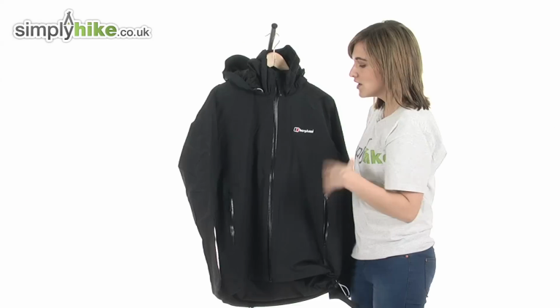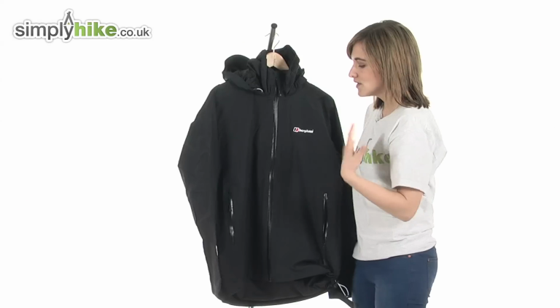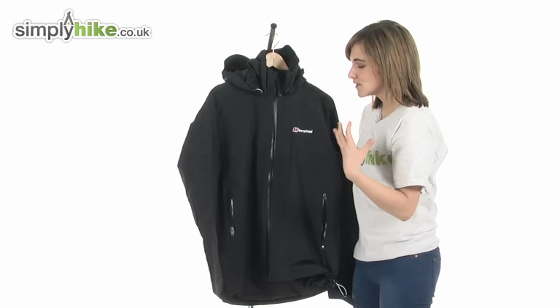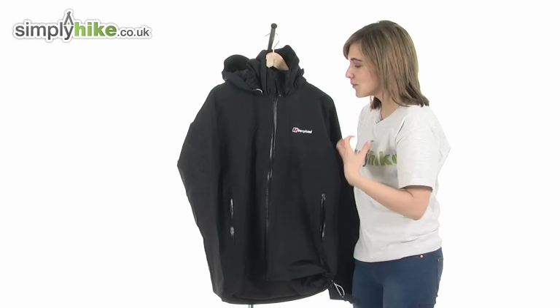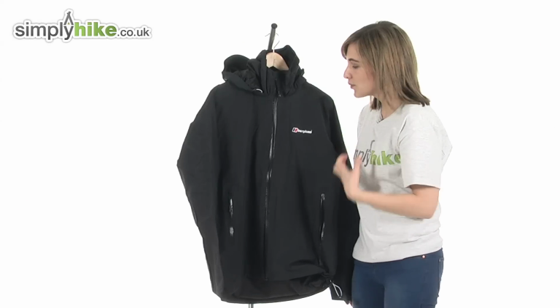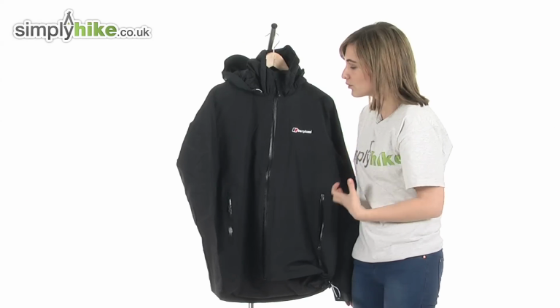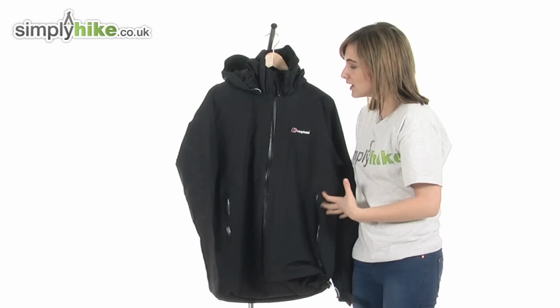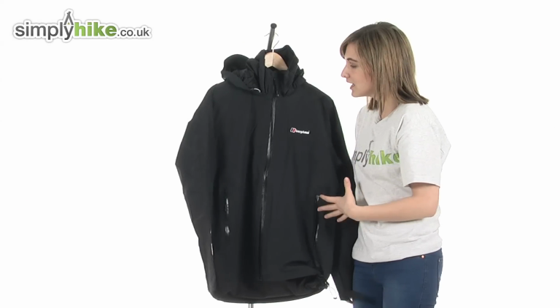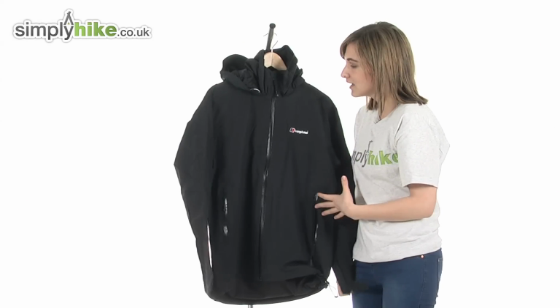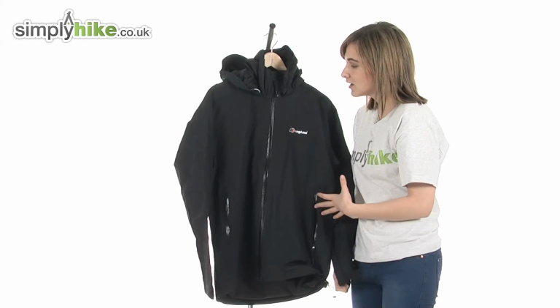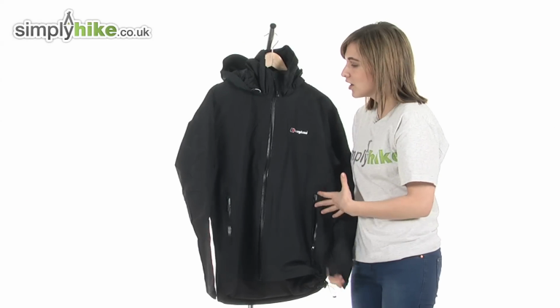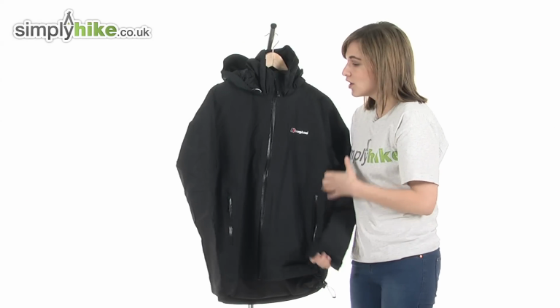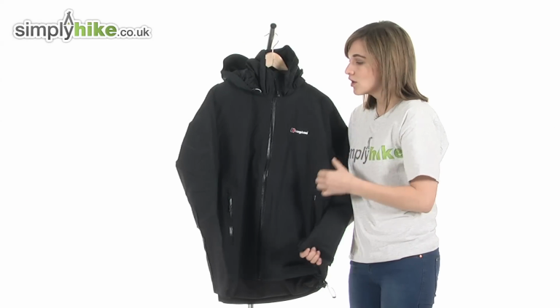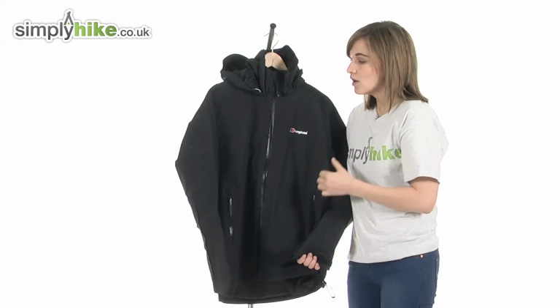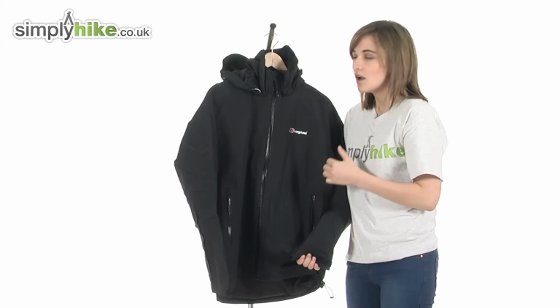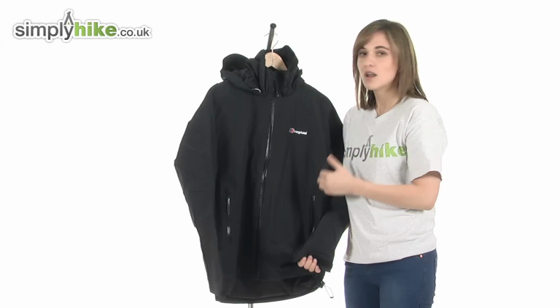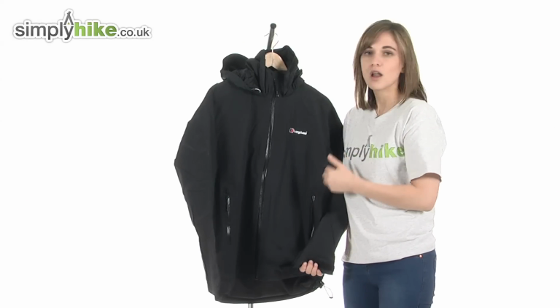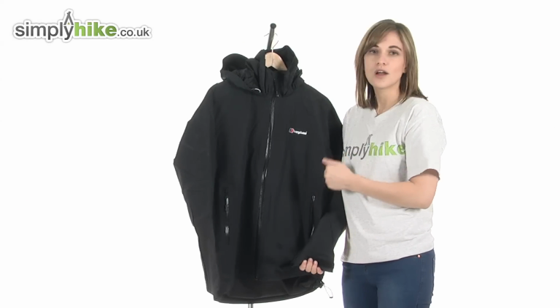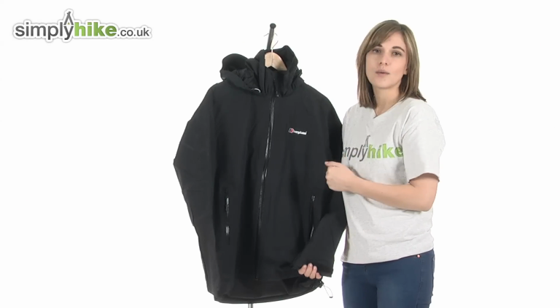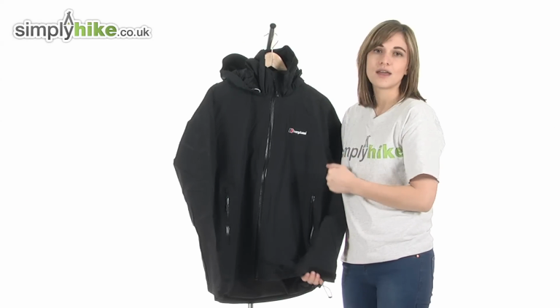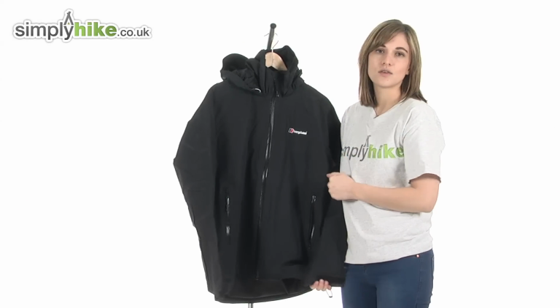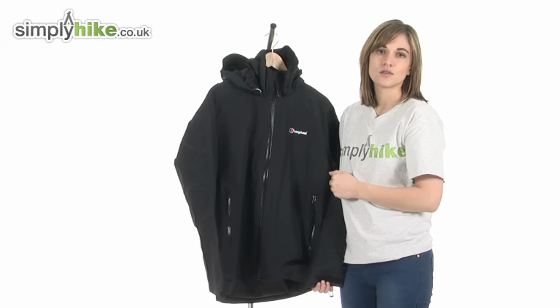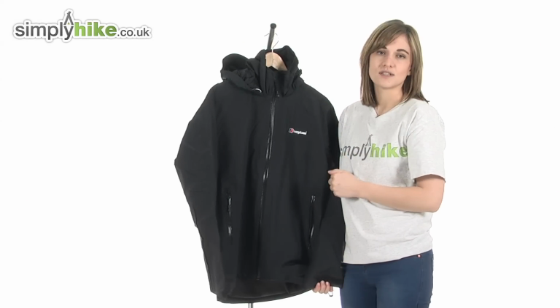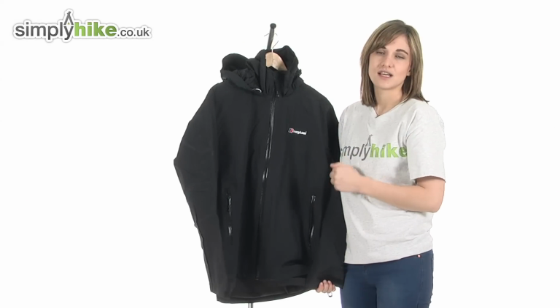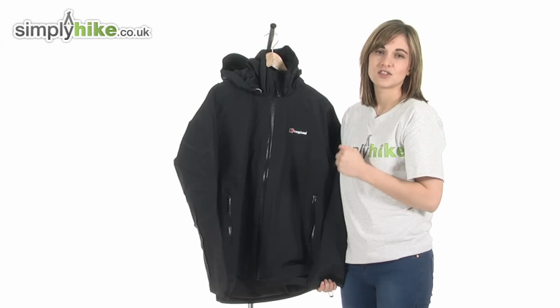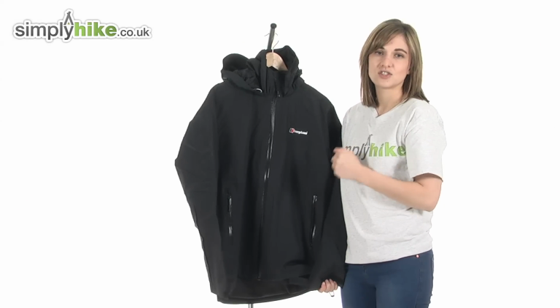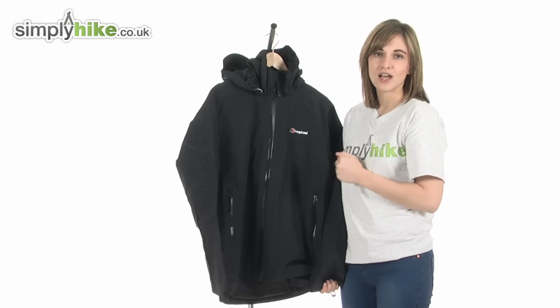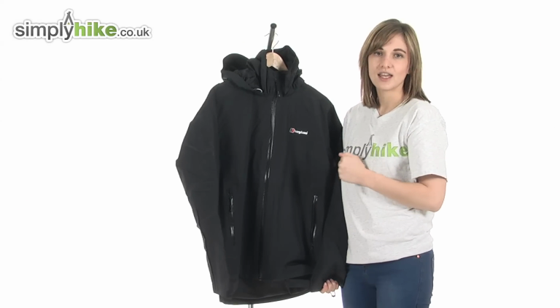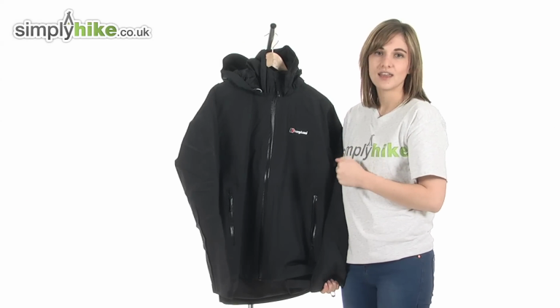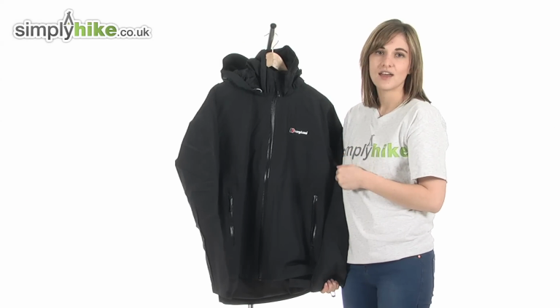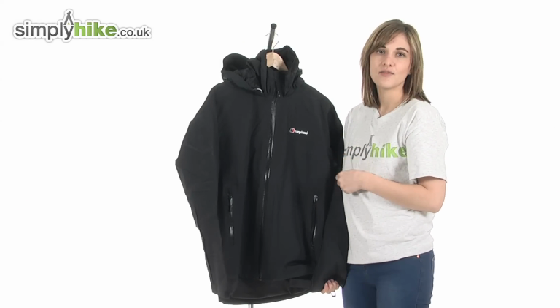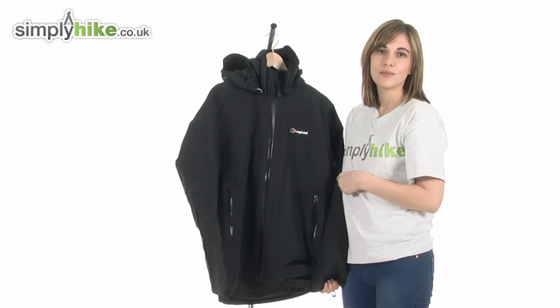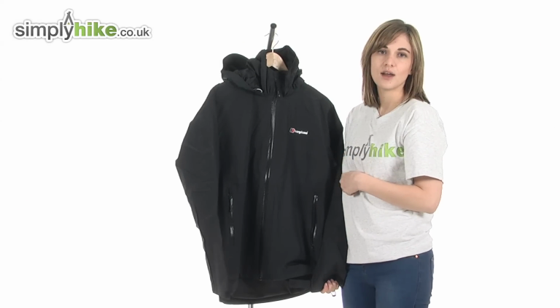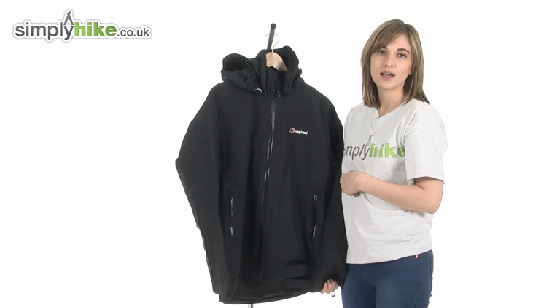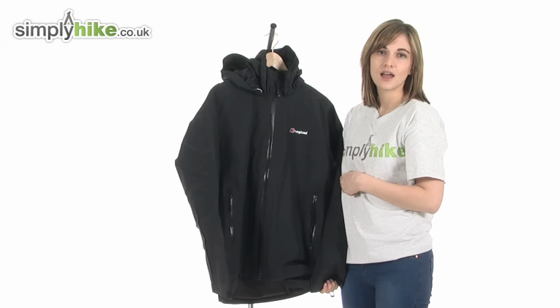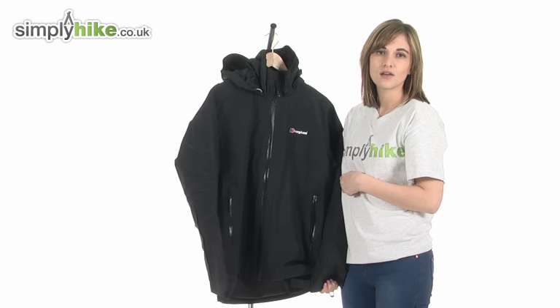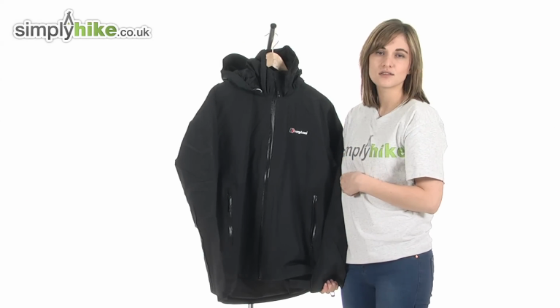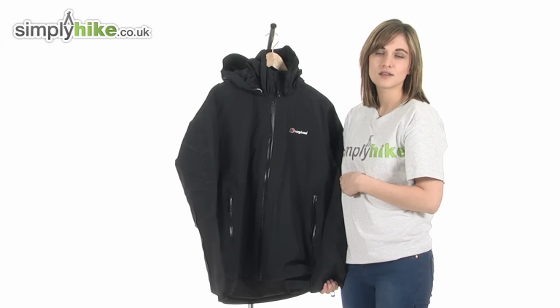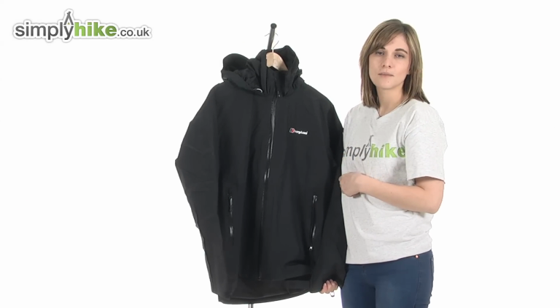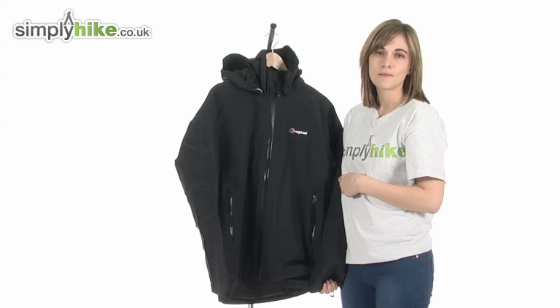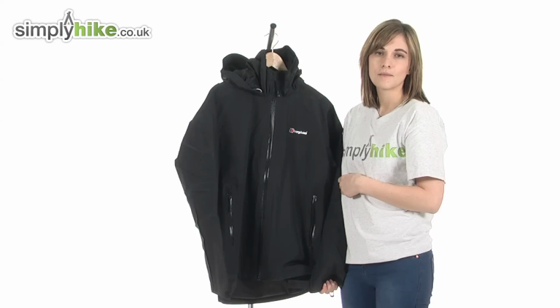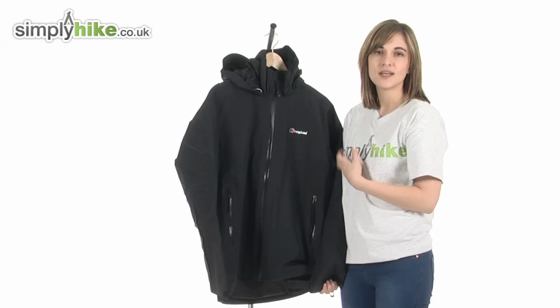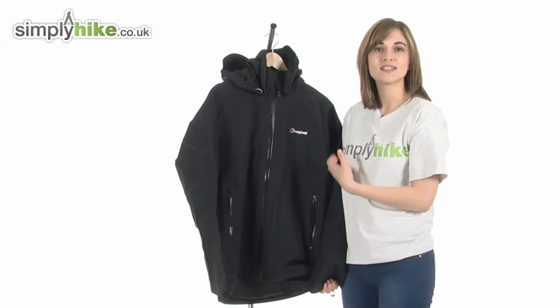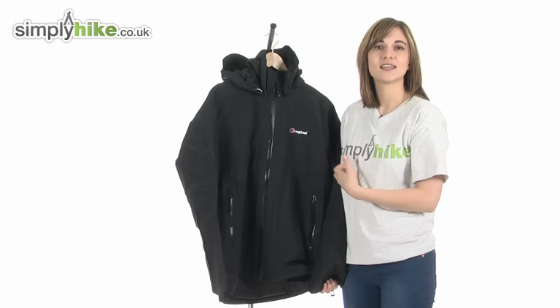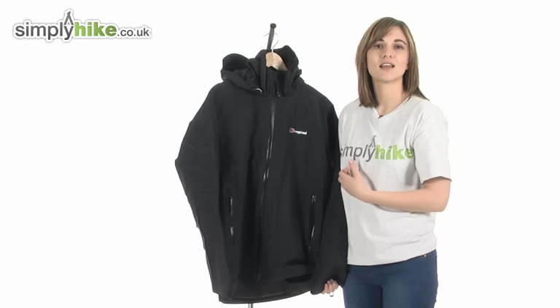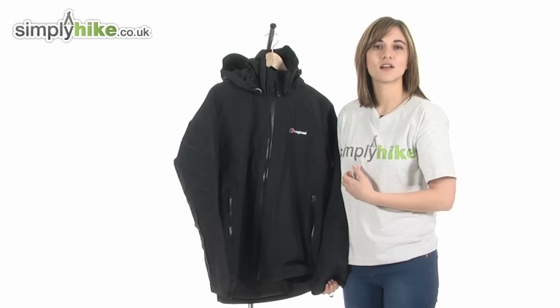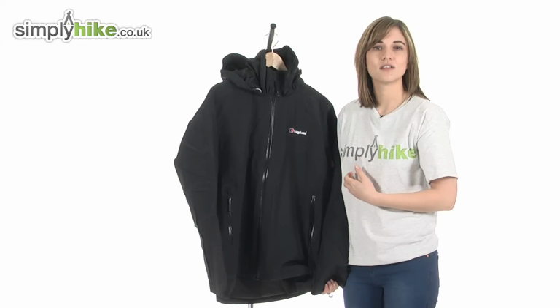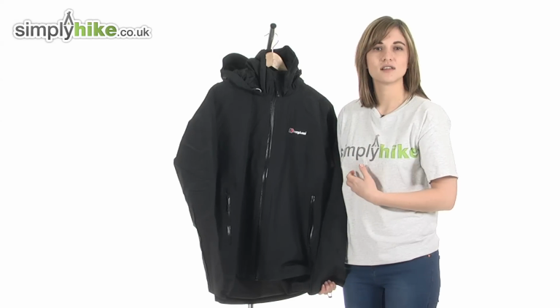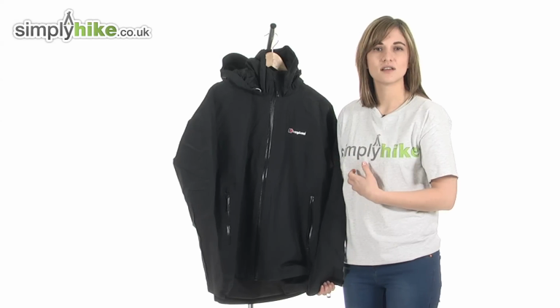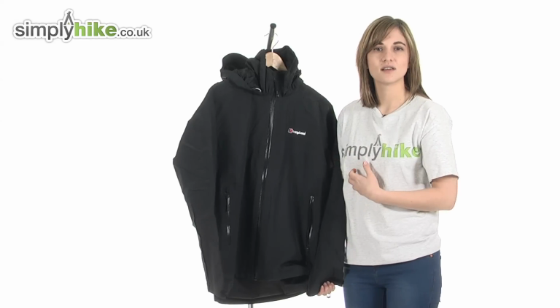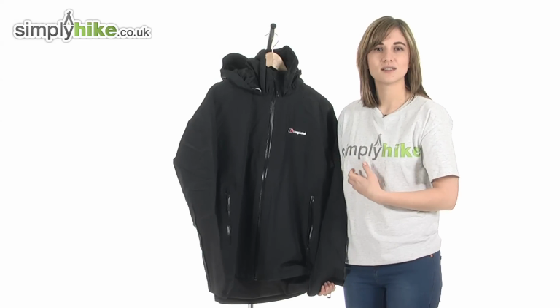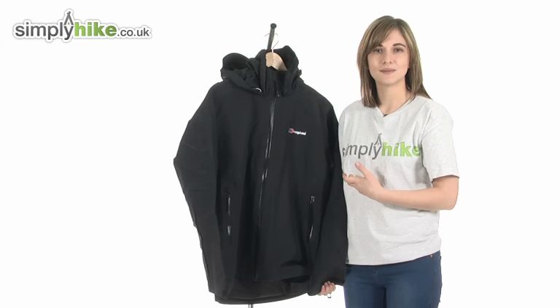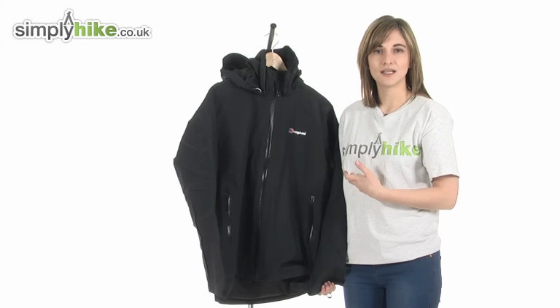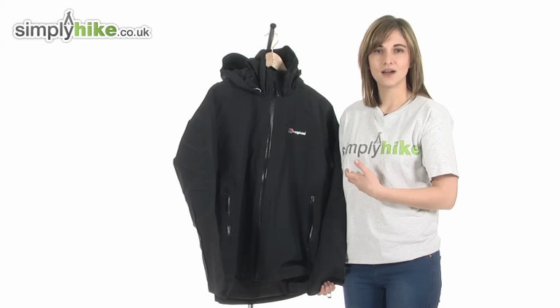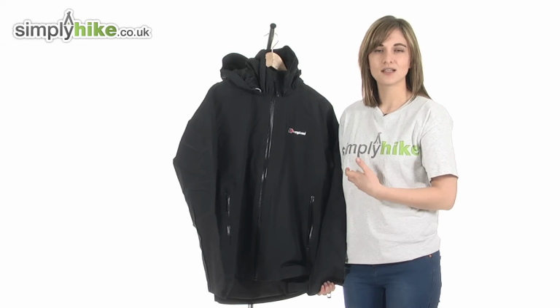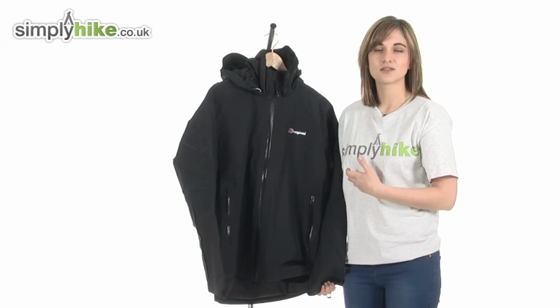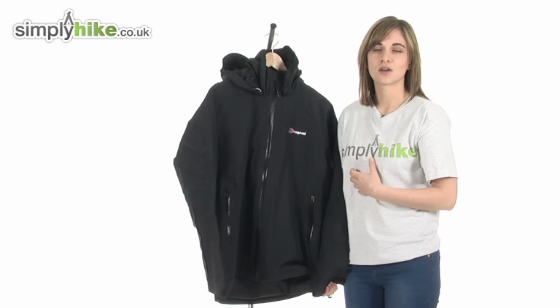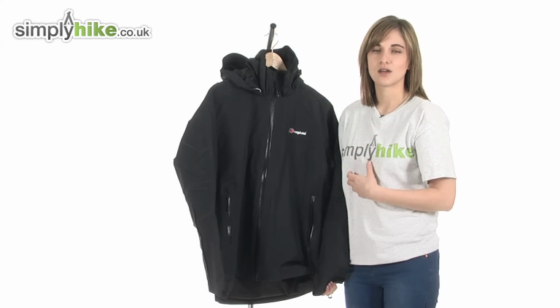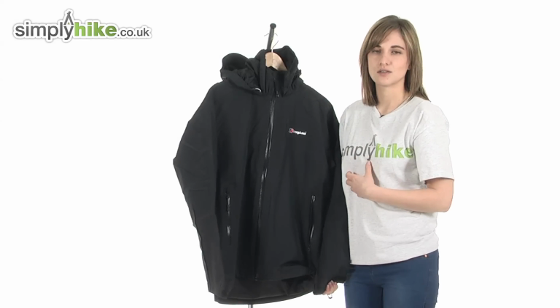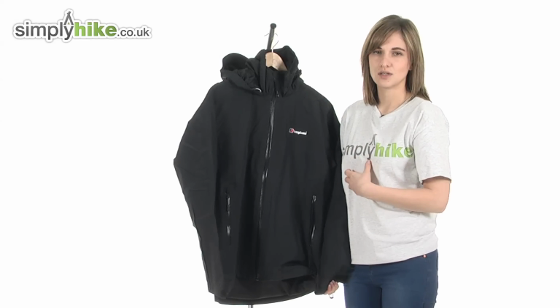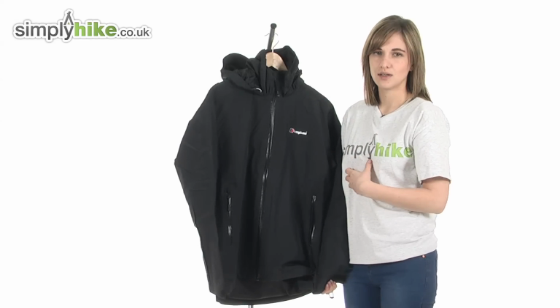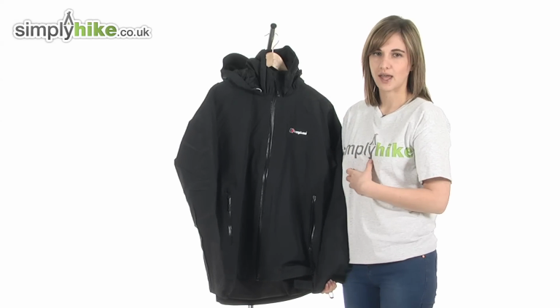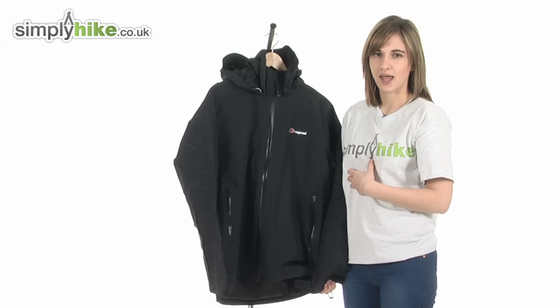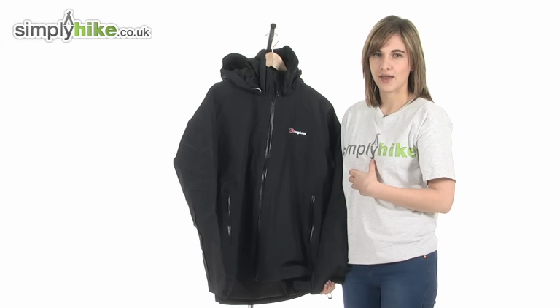This is a brilliant lightweight Gore-Tex jacket from Berghaus. Please take a closer look at simplyhike.co.uk.